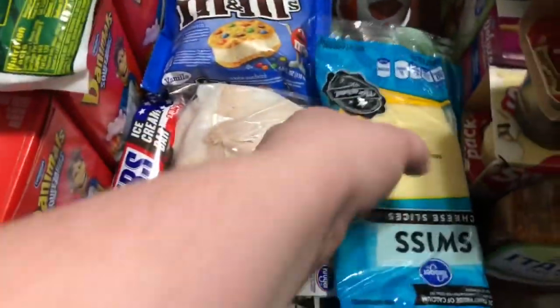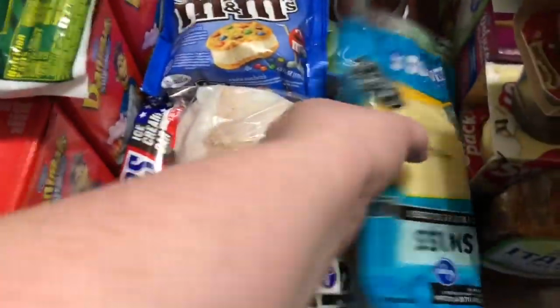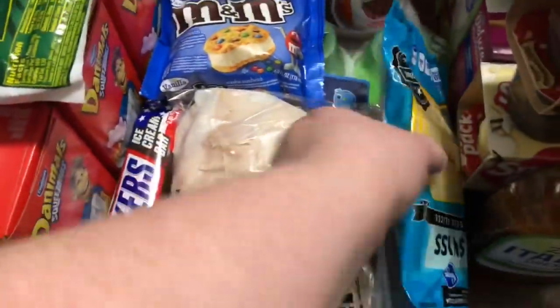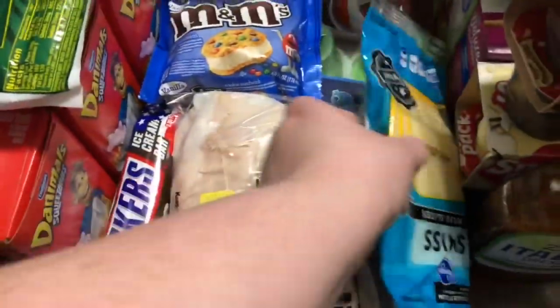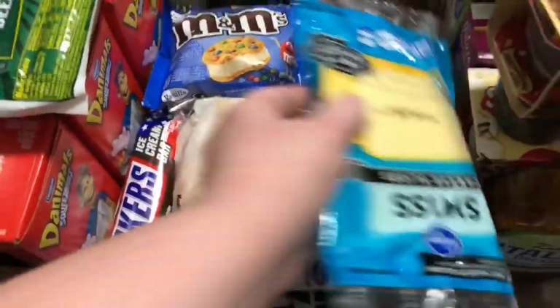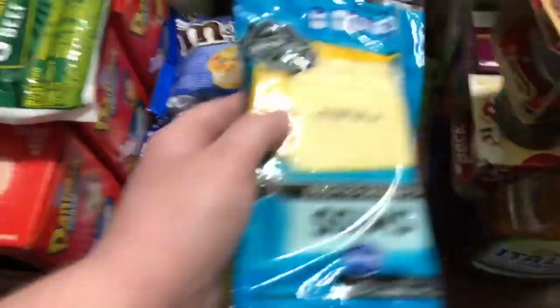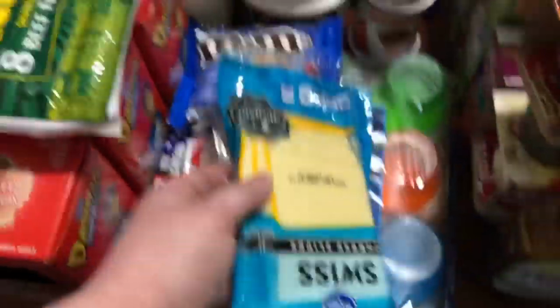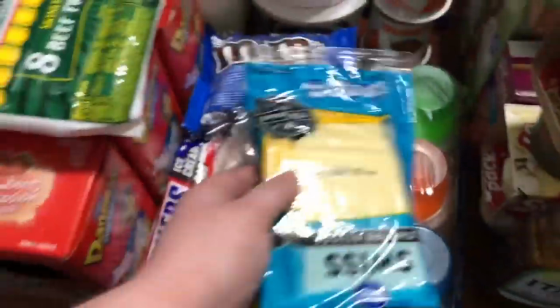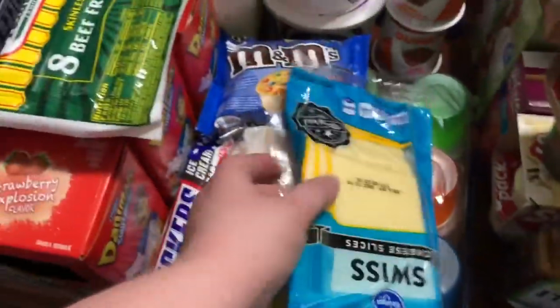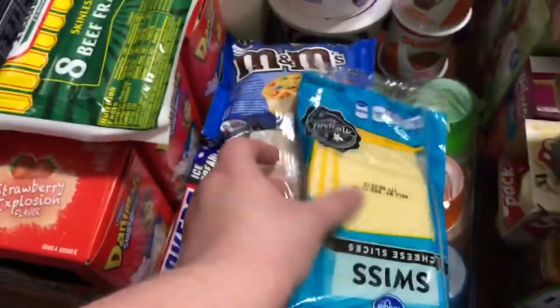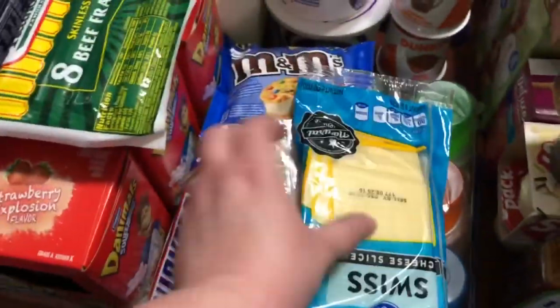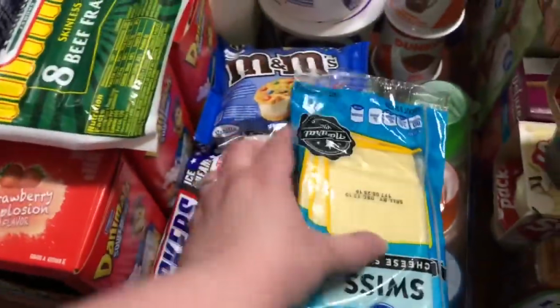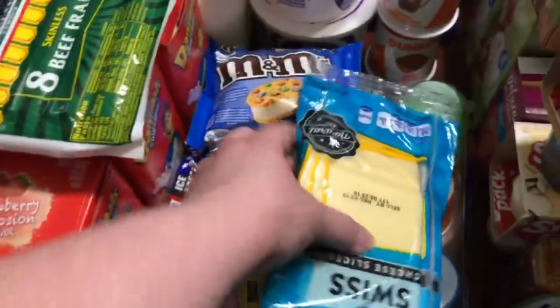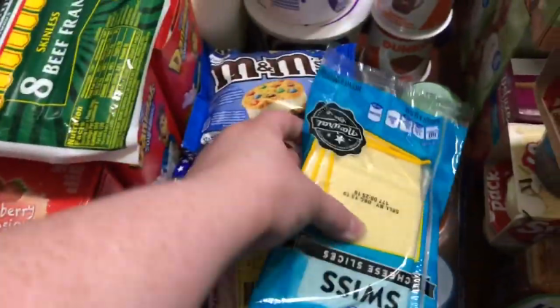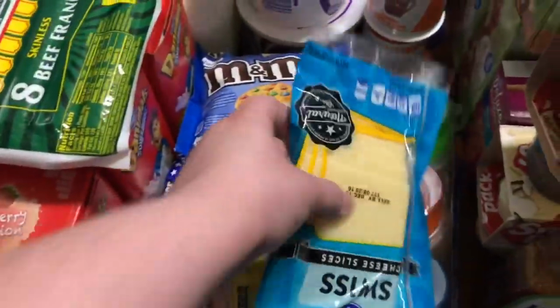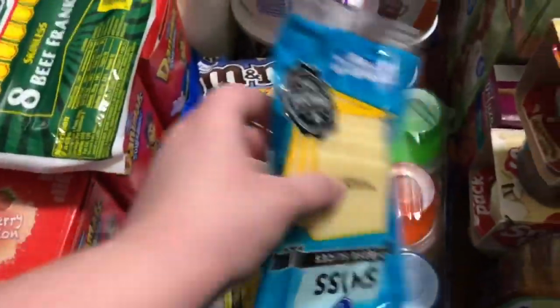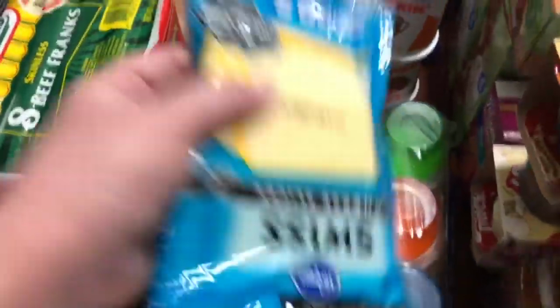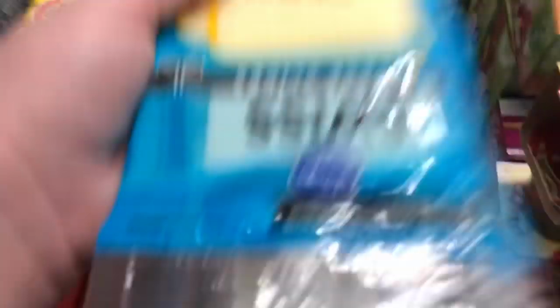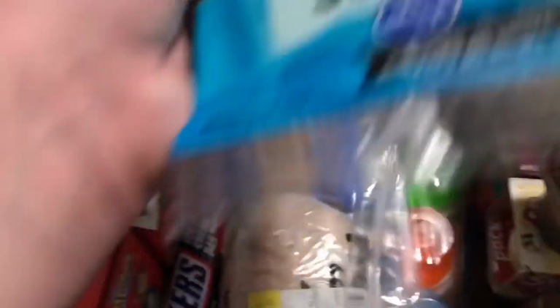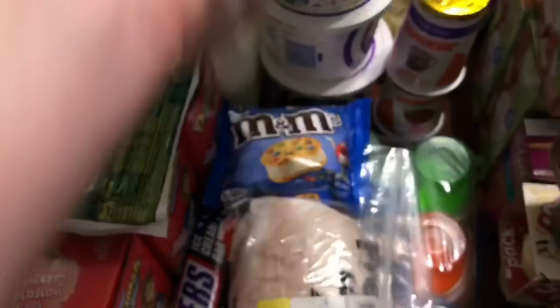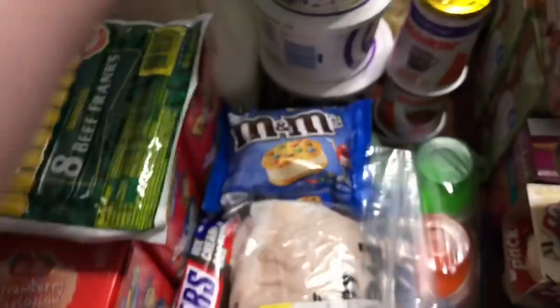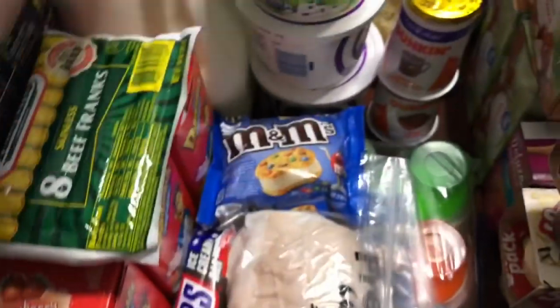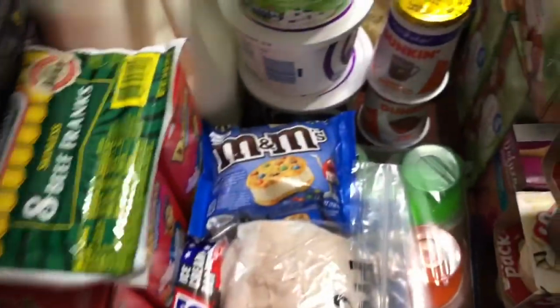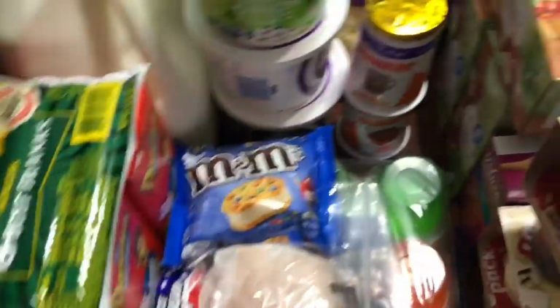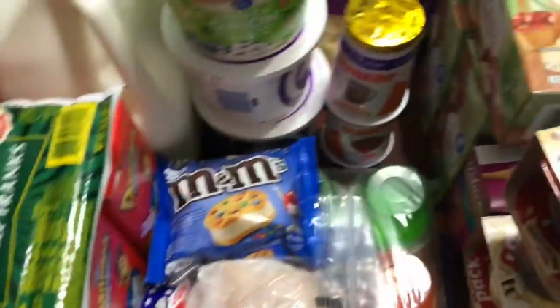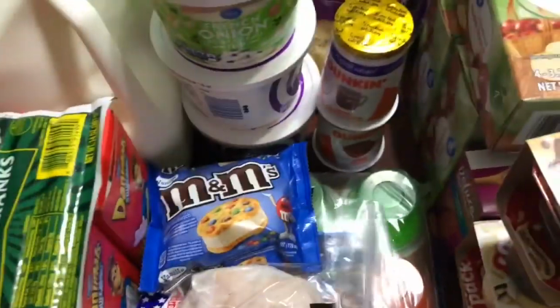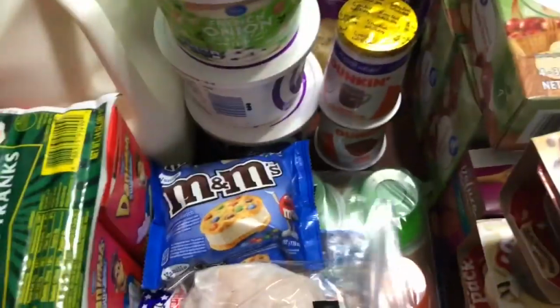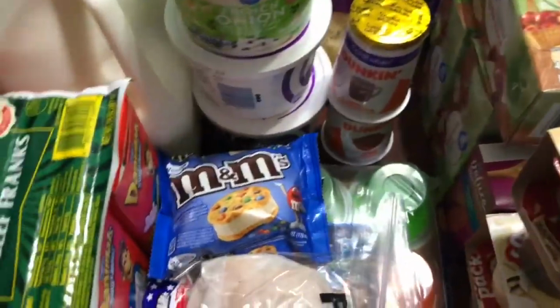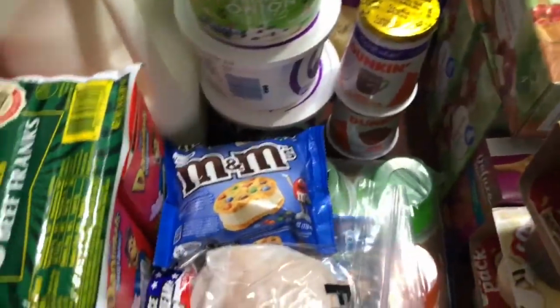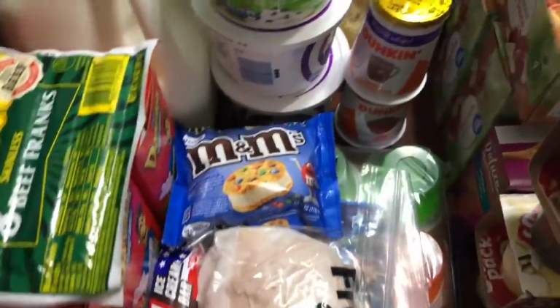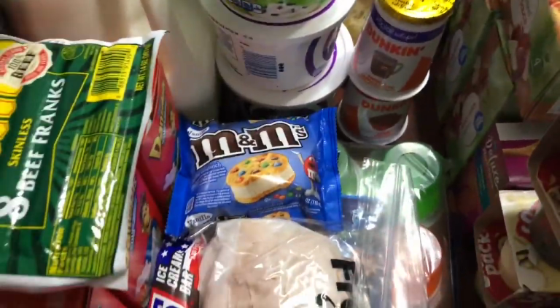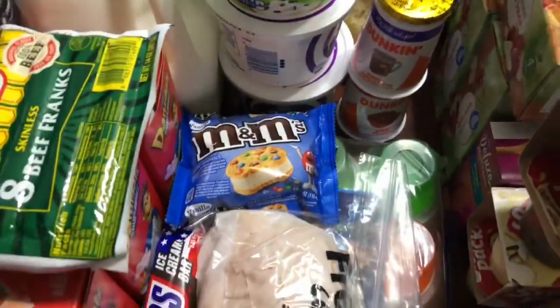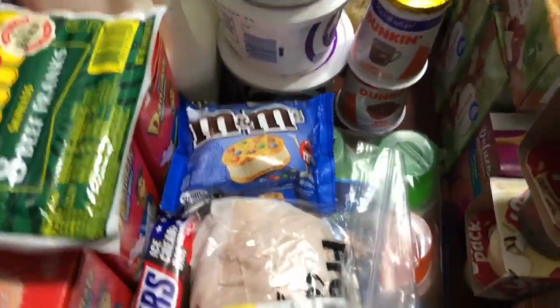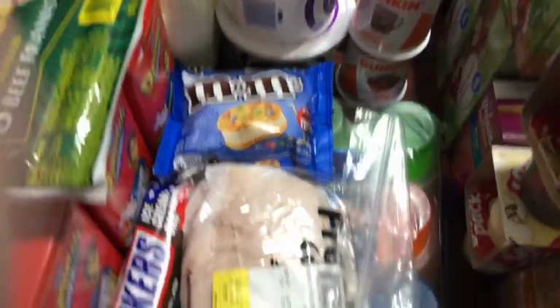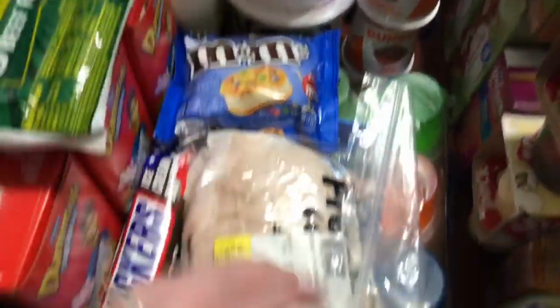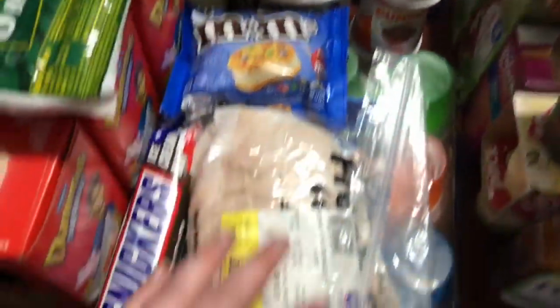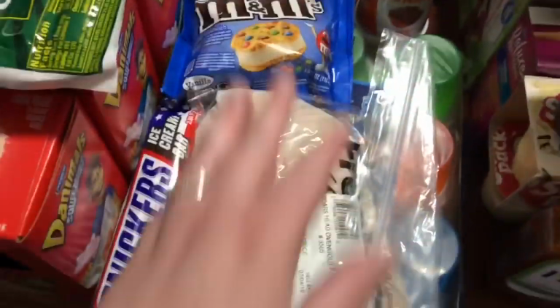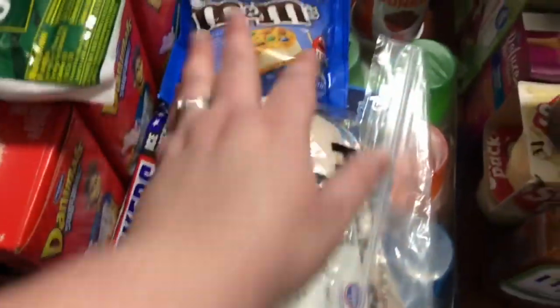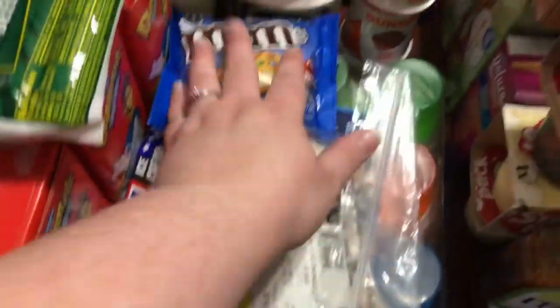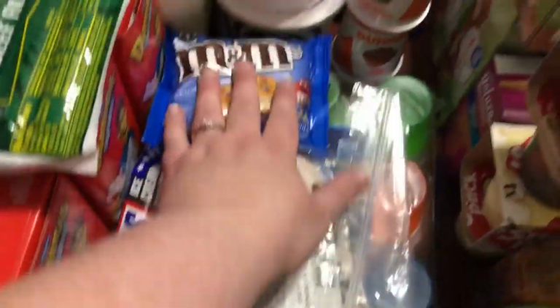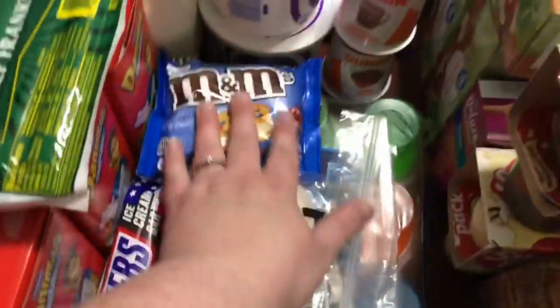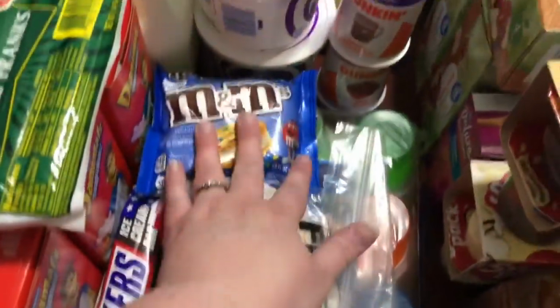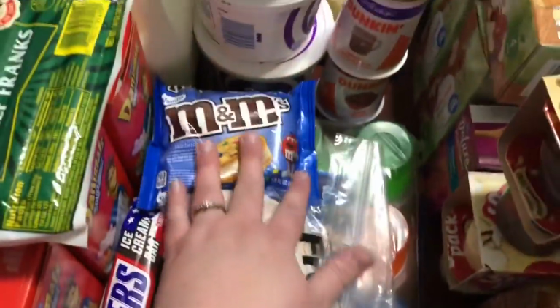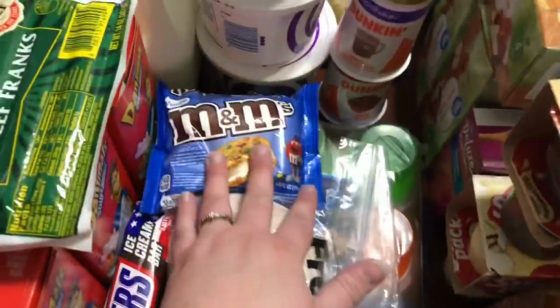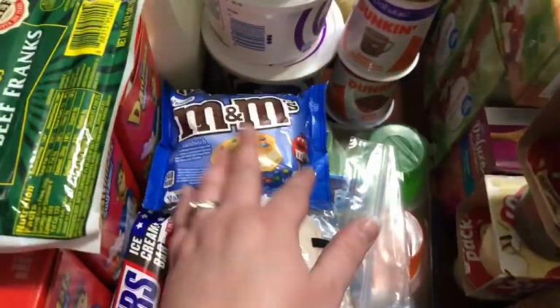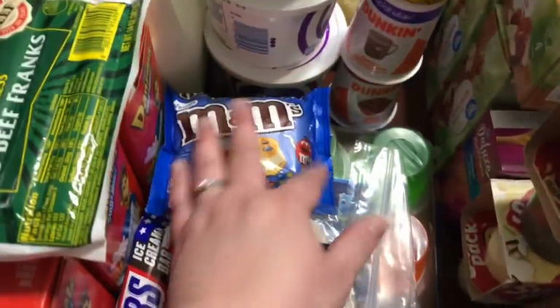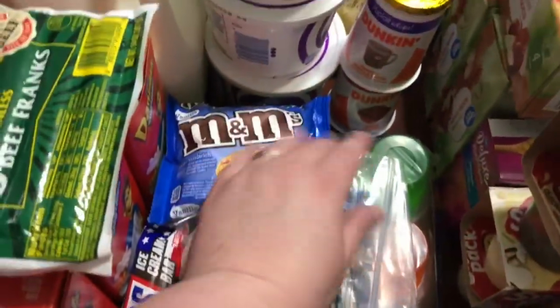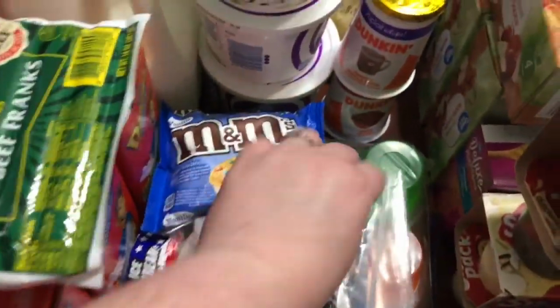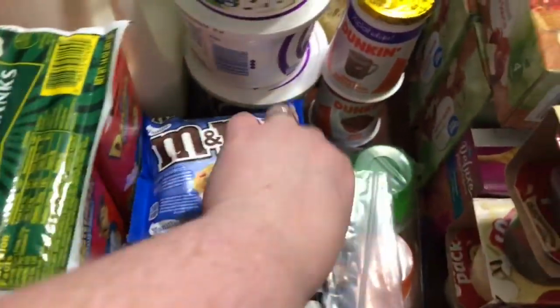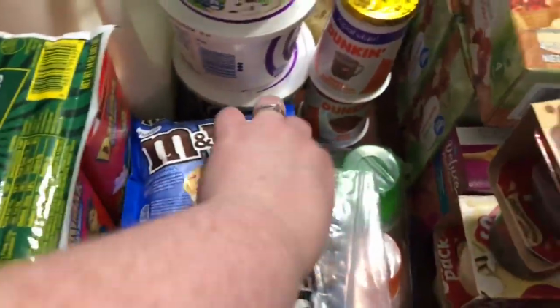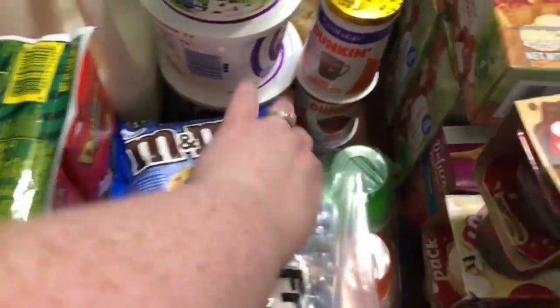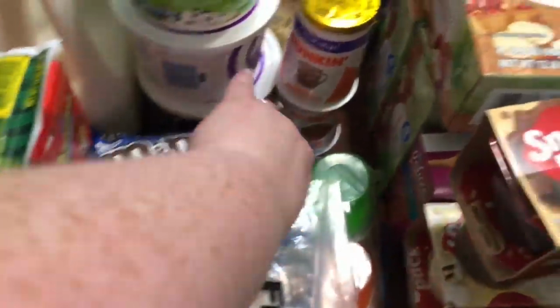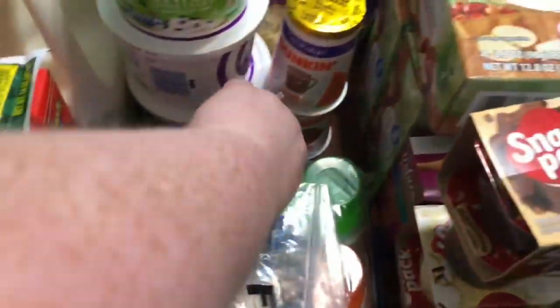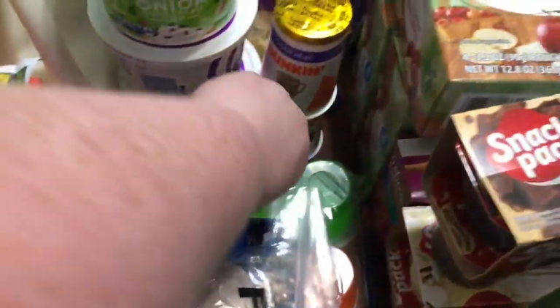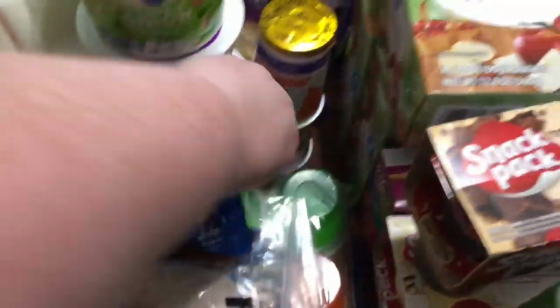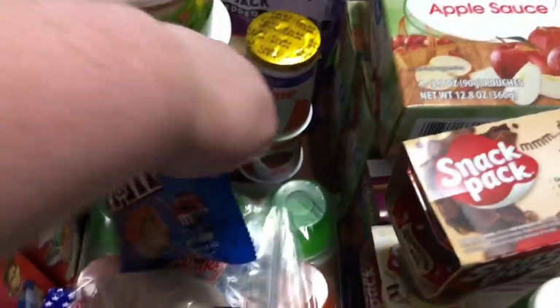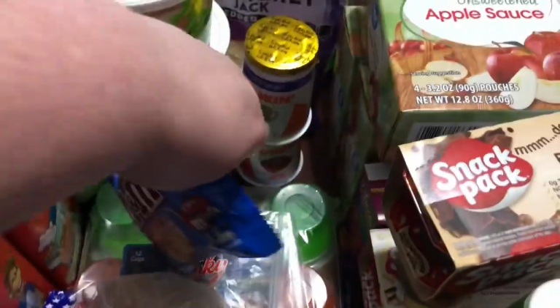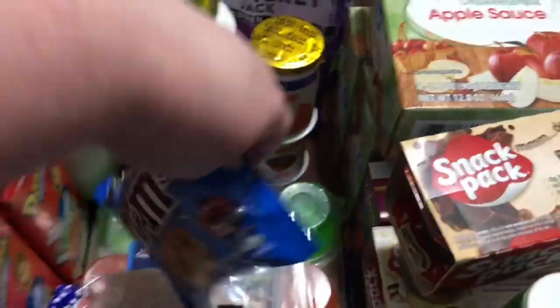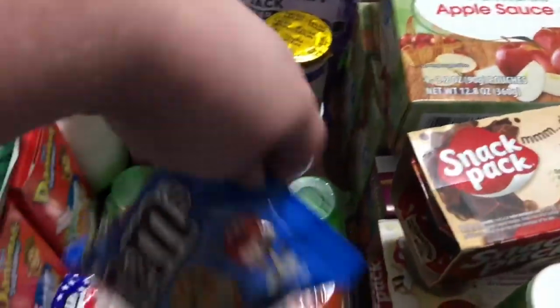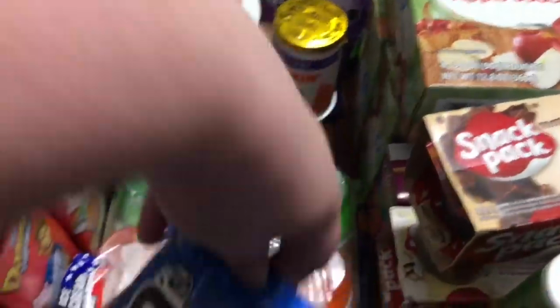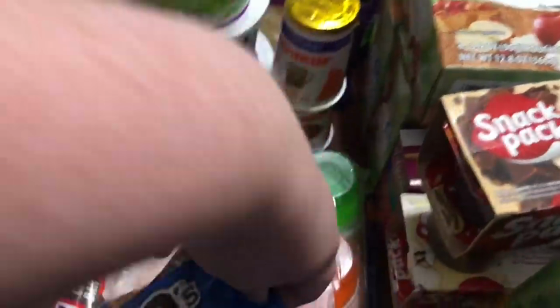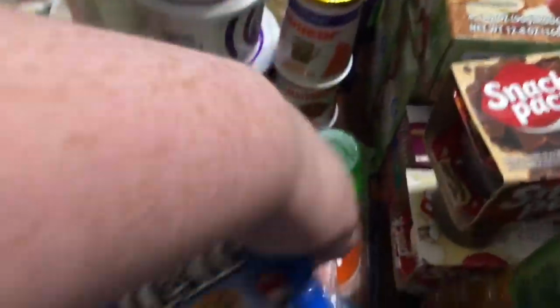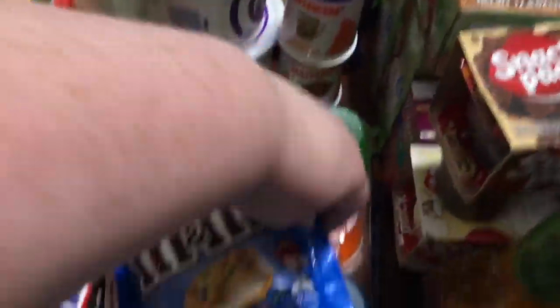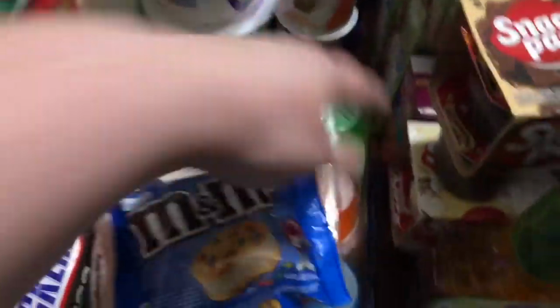French onion dip for a dollar and two sour creams at a dollar each at Kroger. Two Dunkin' yogurts — a French vanilla latte and an apple fritter flavor — 64 cents each from Walmart, as a treat for my husband.